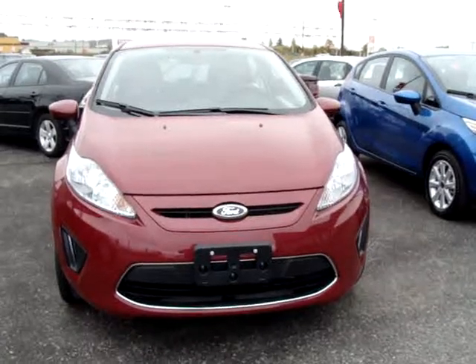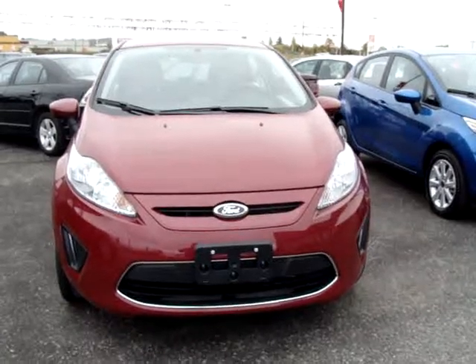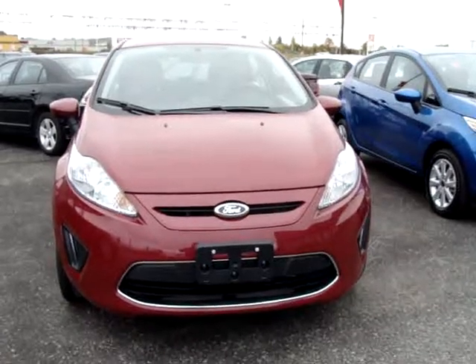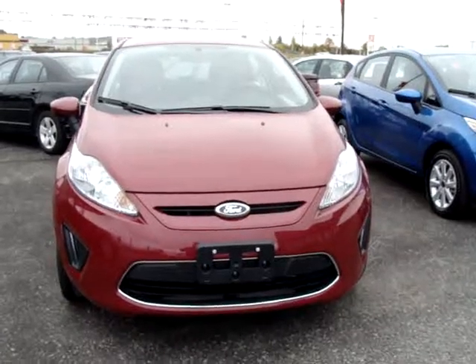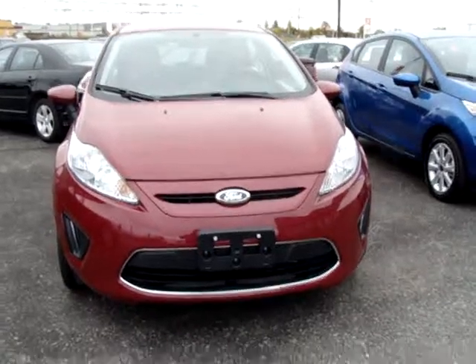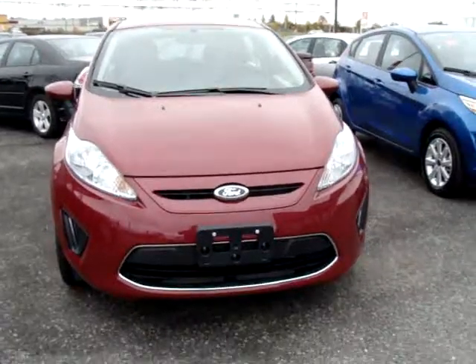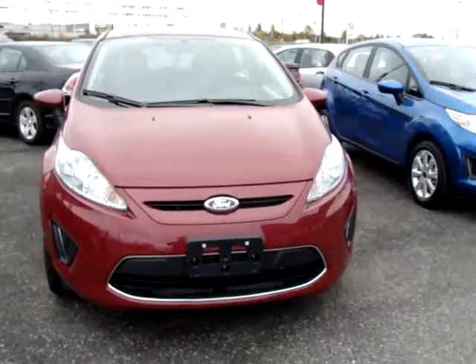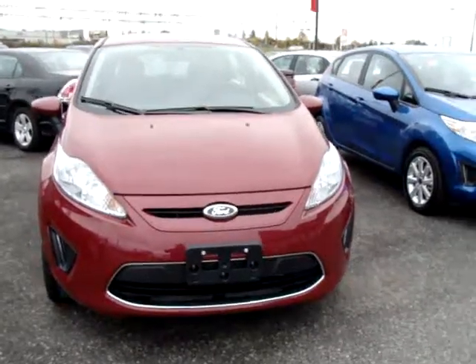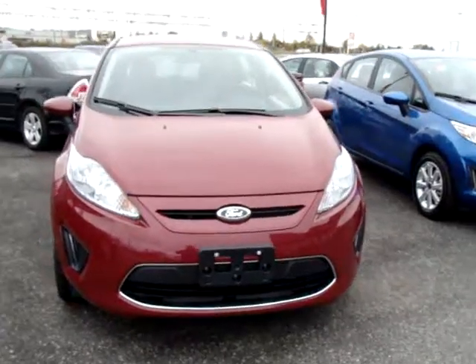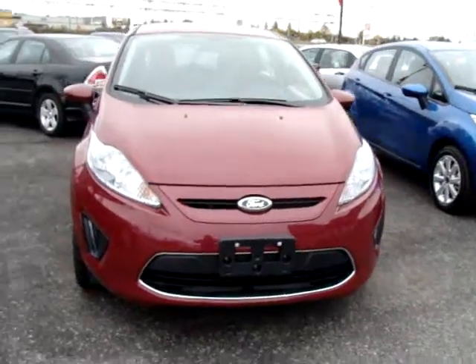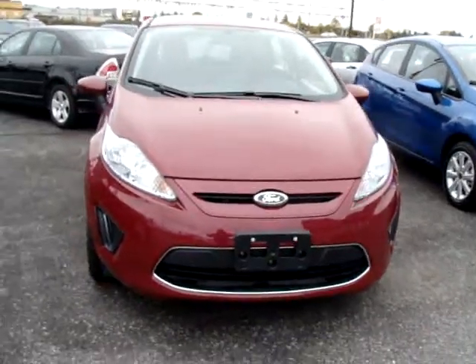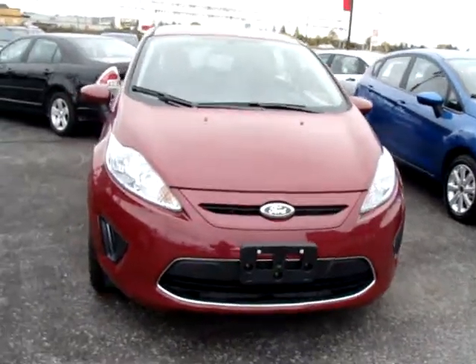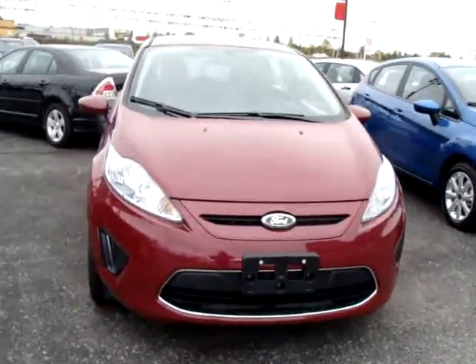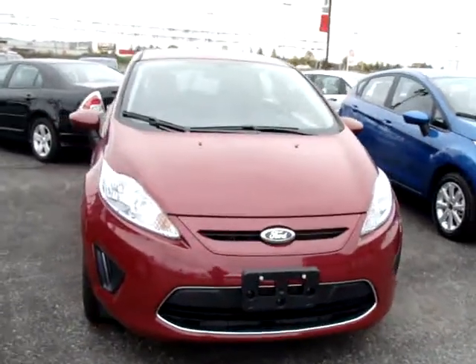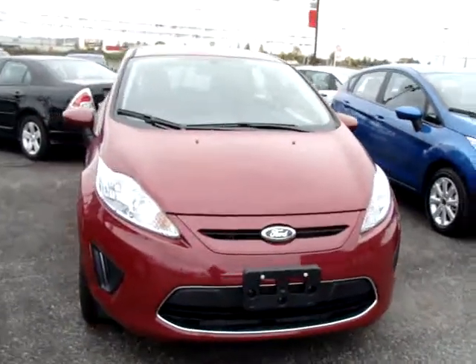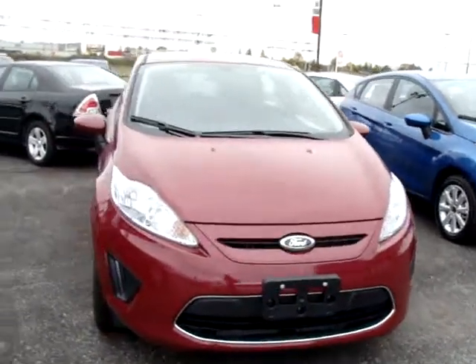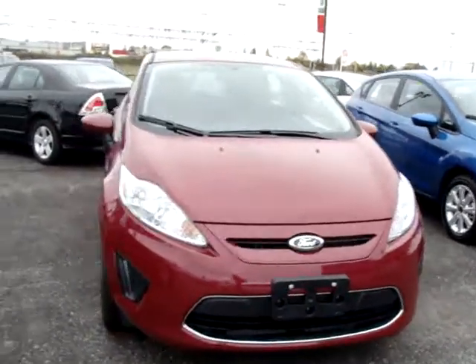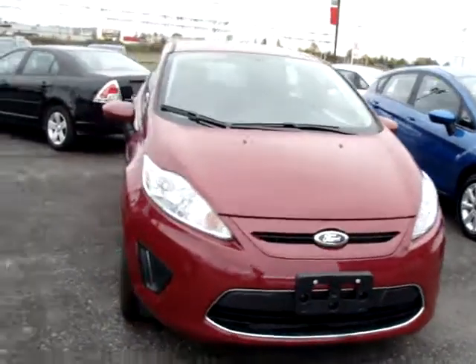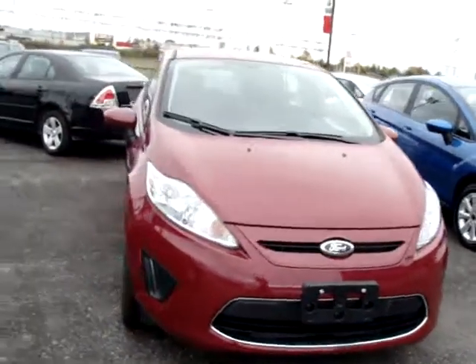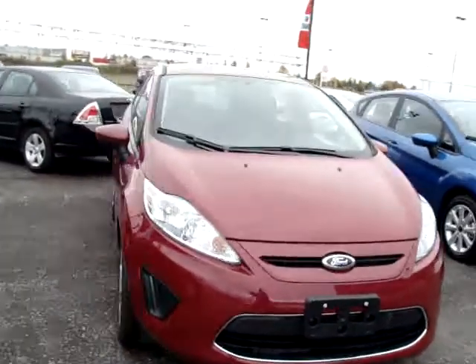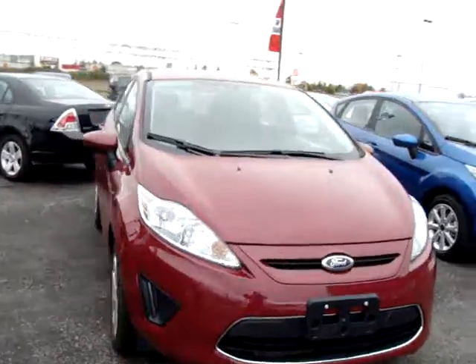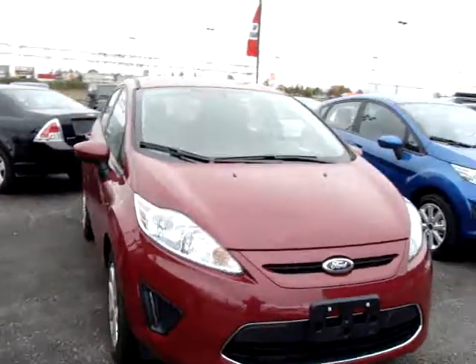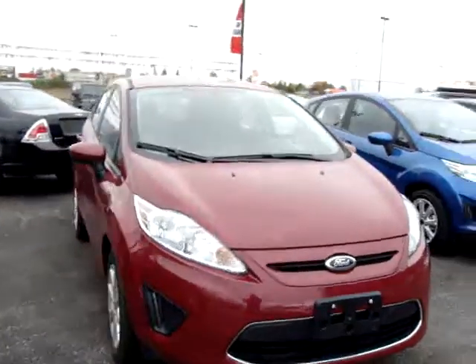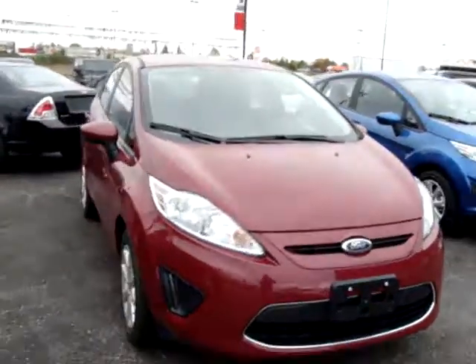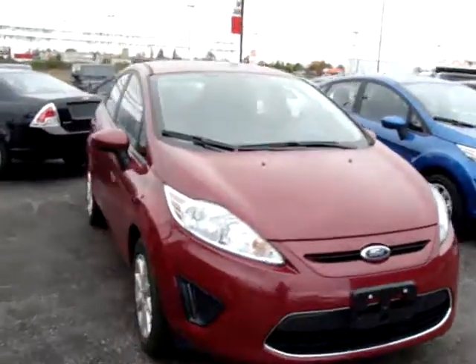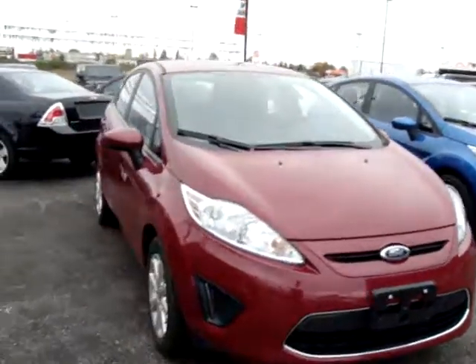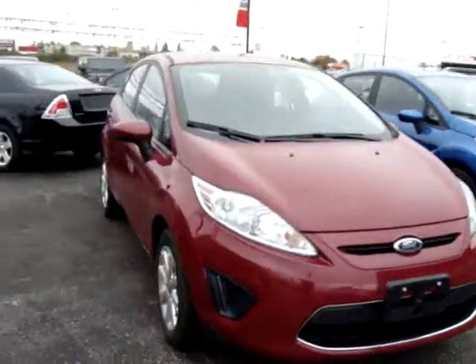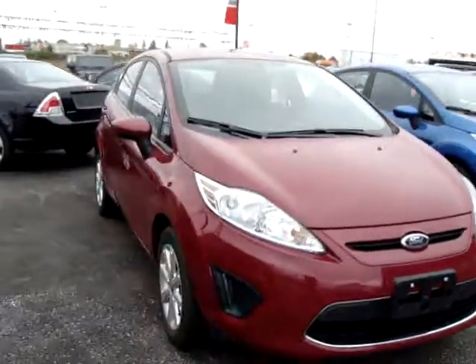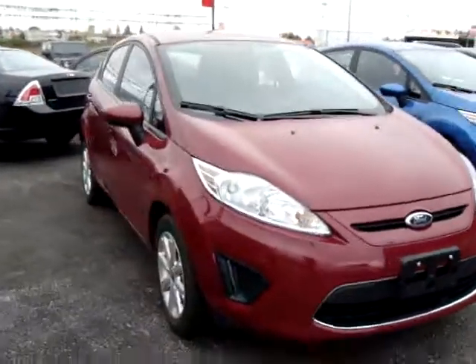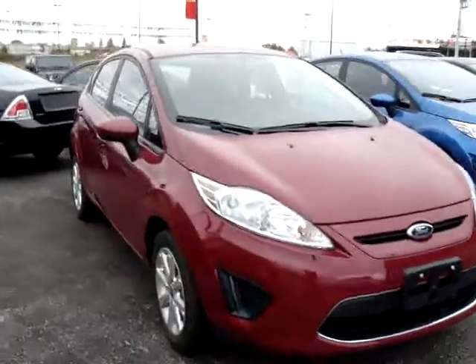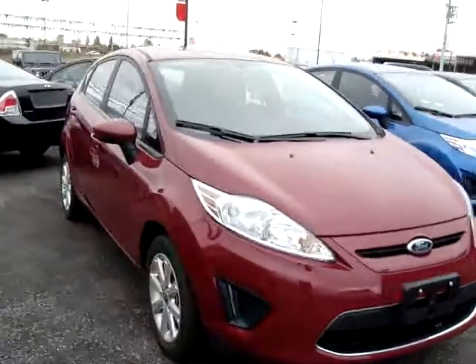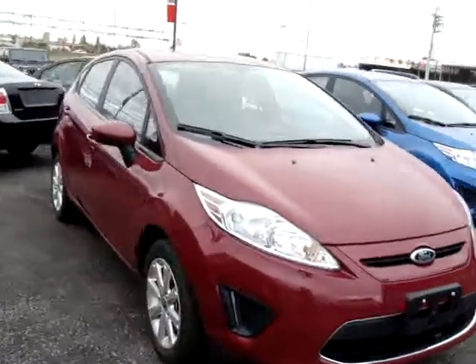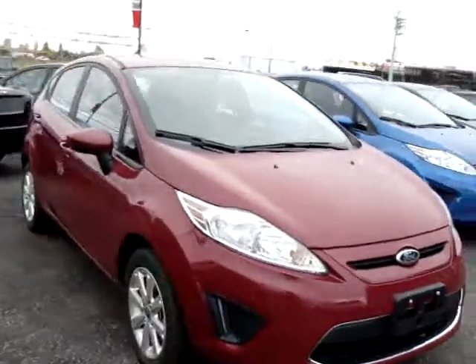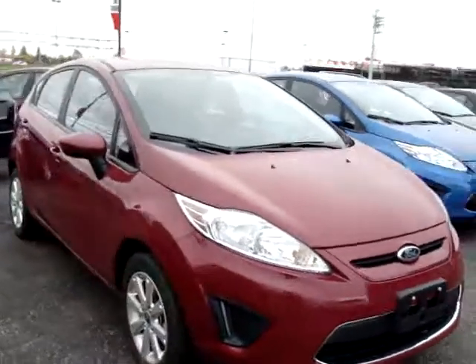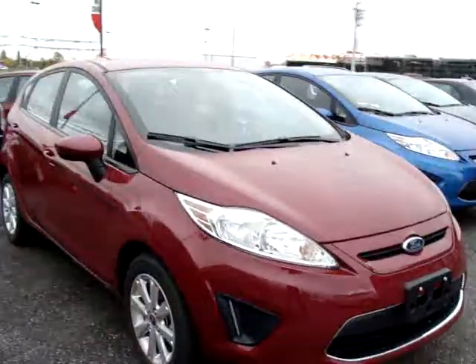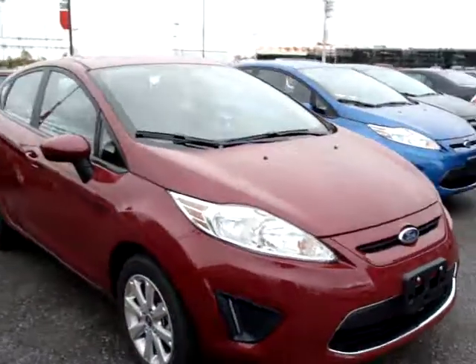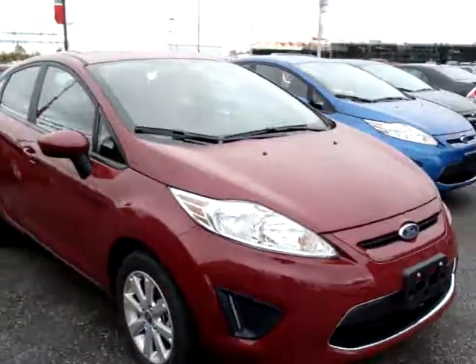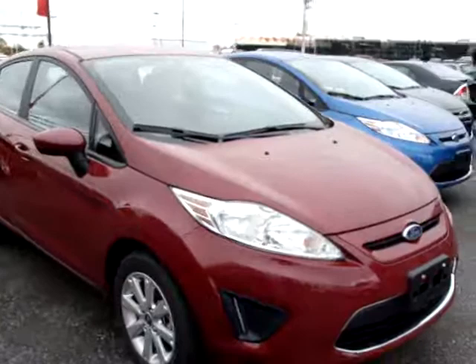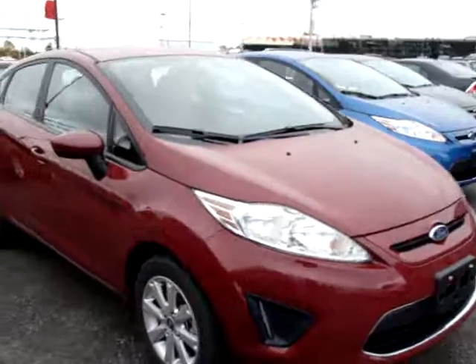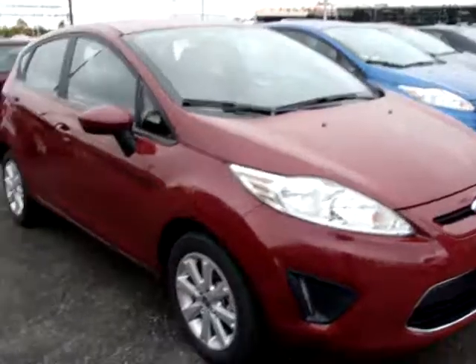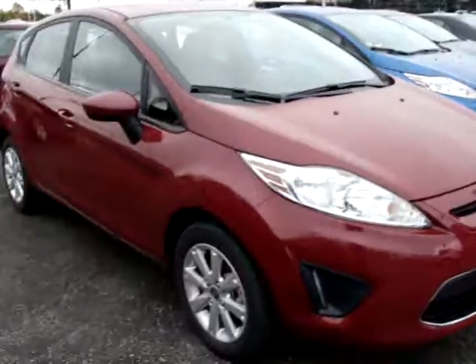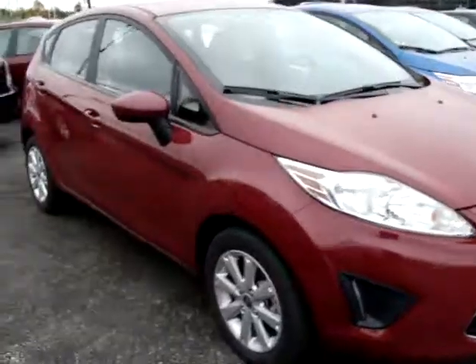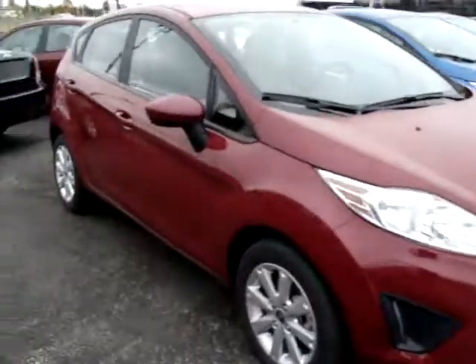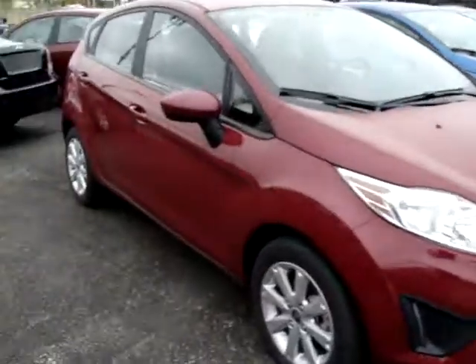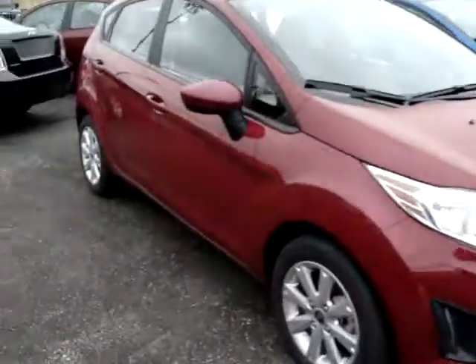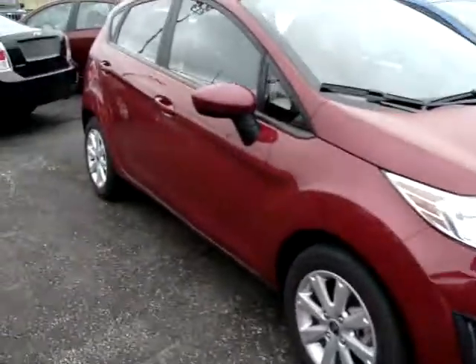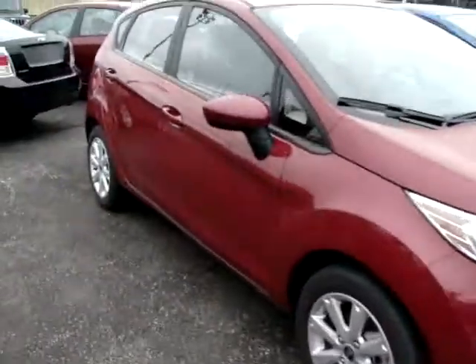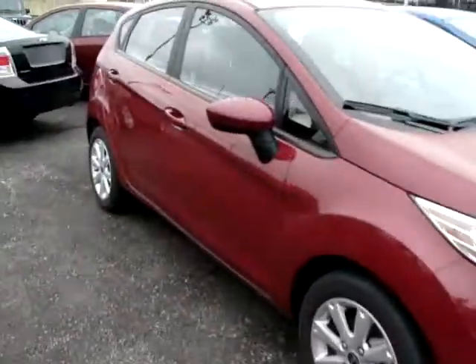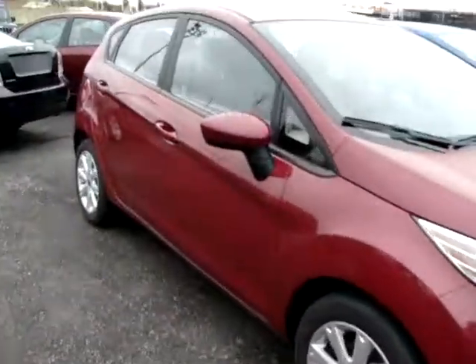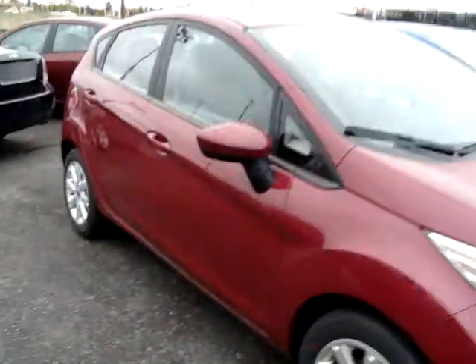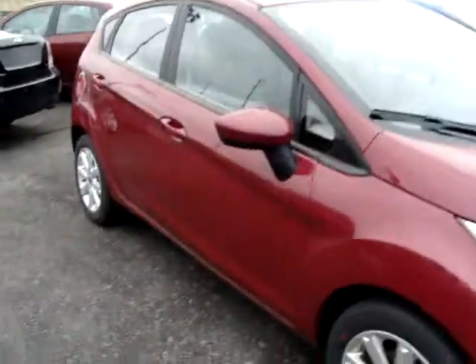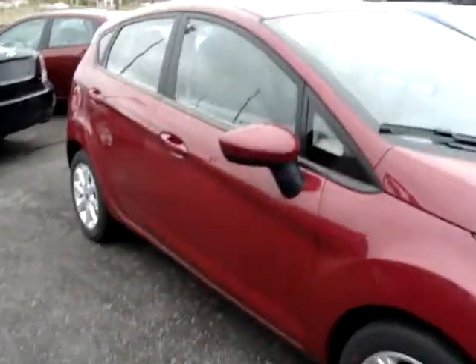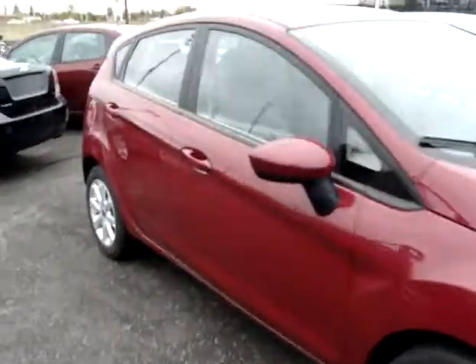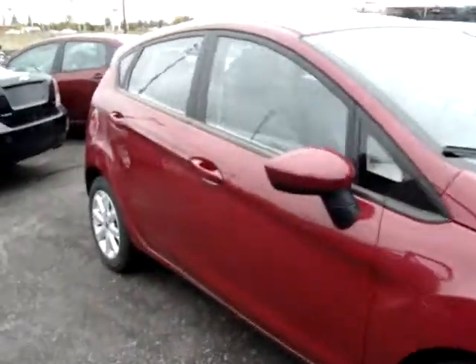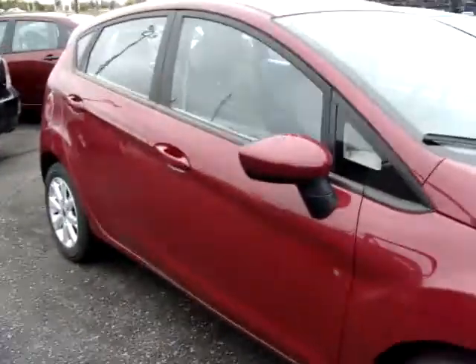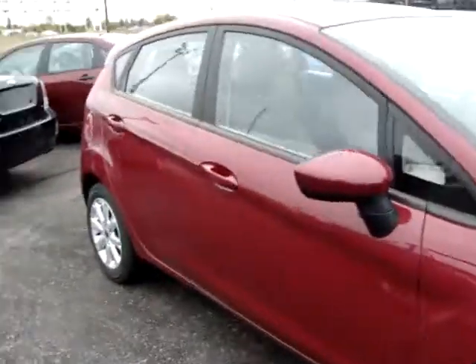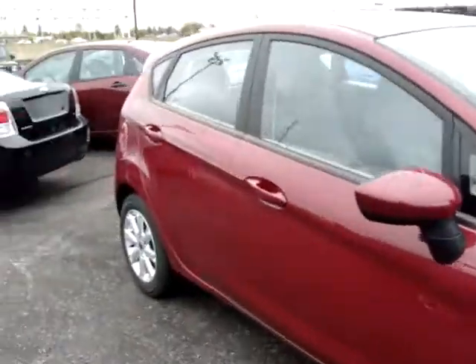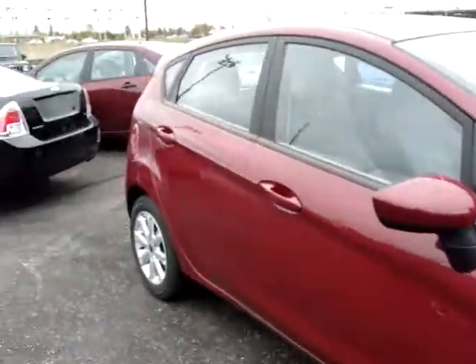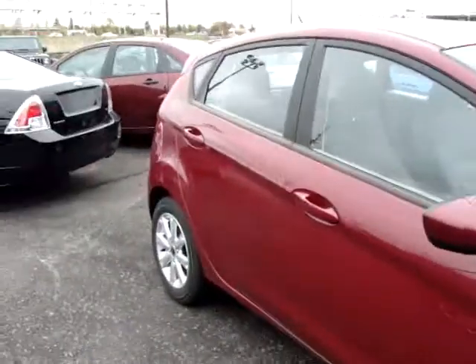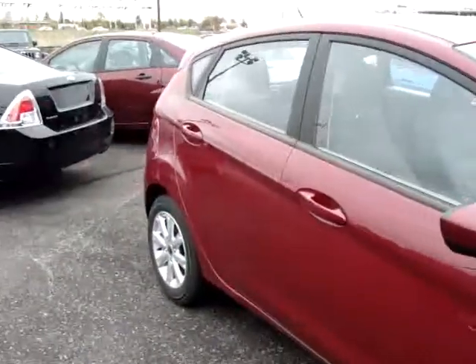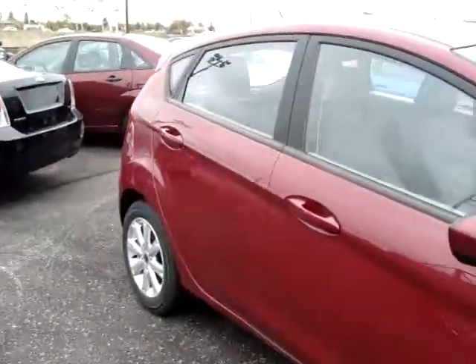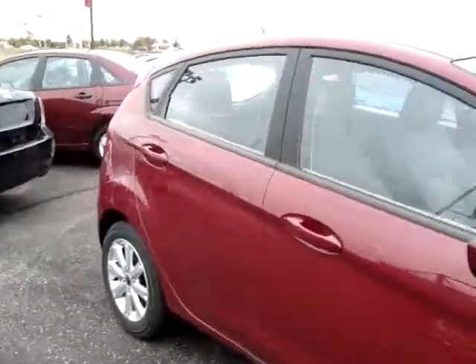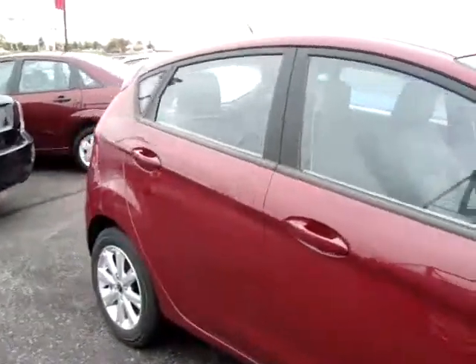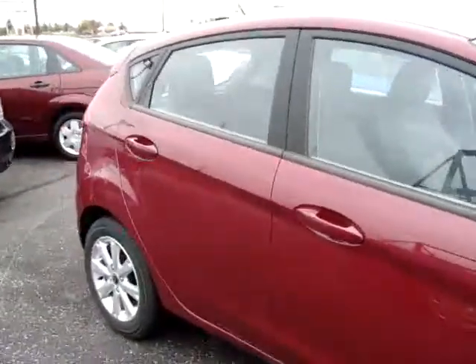Hi, this is Chris at Carlton Ford and I'm going to do a quick walk around. It's a 2011 Ford Fiesta SE, and this one's a hatchback.